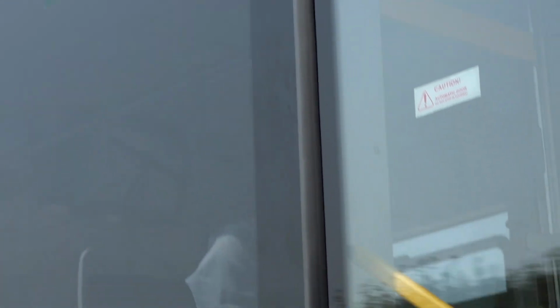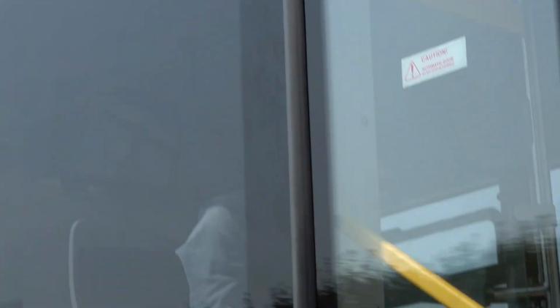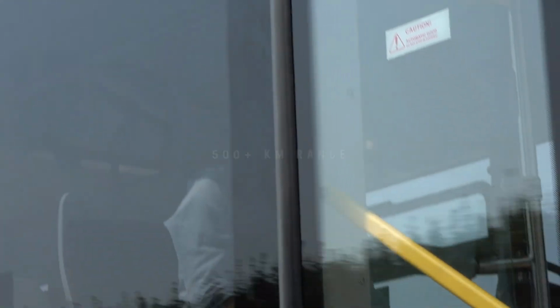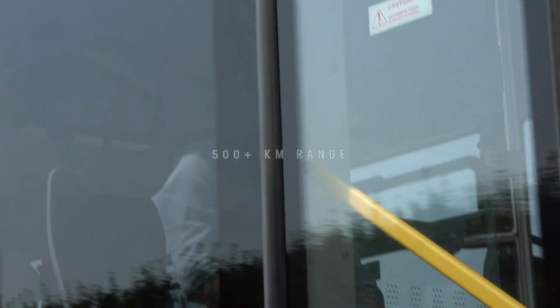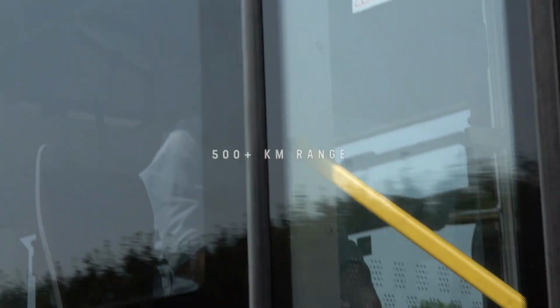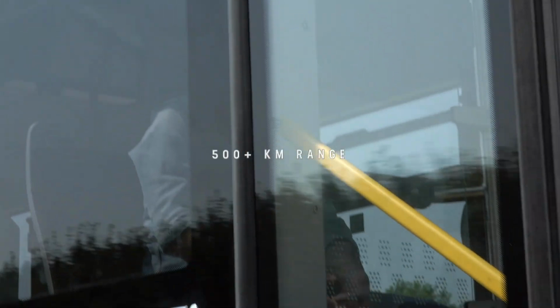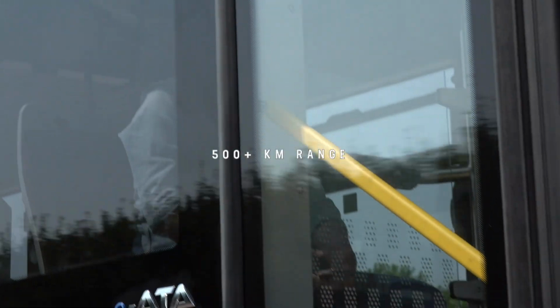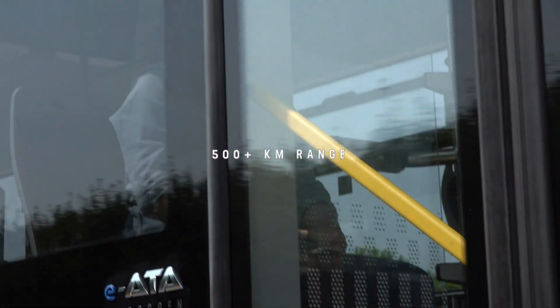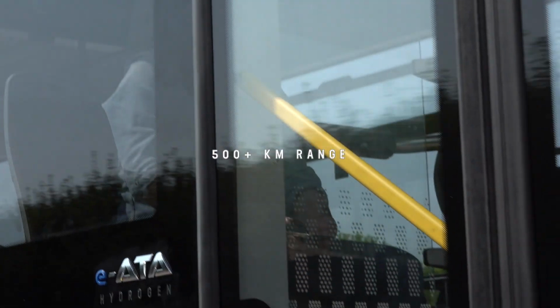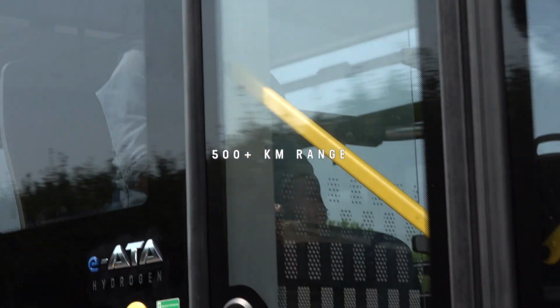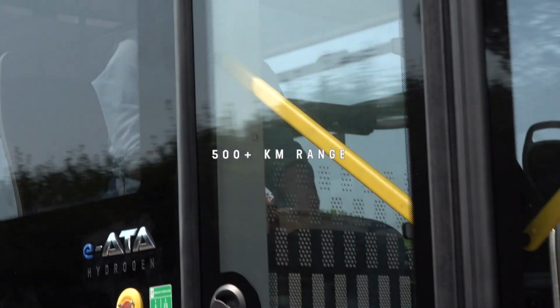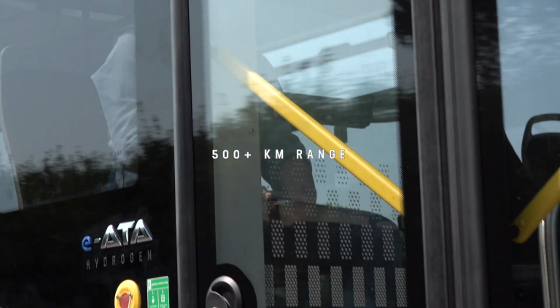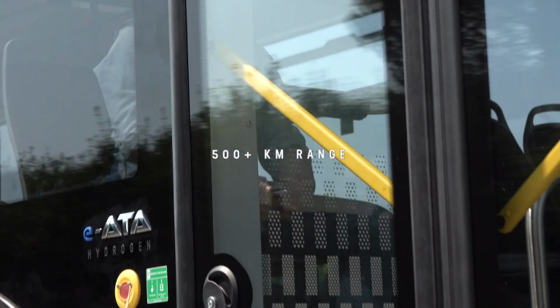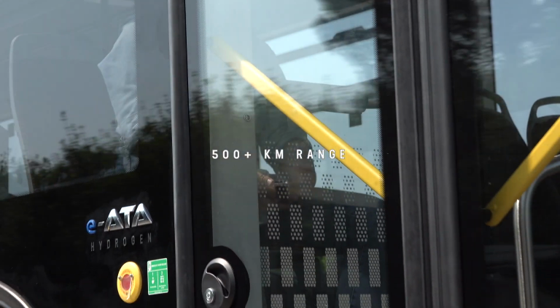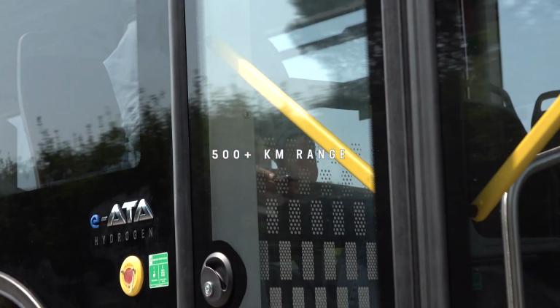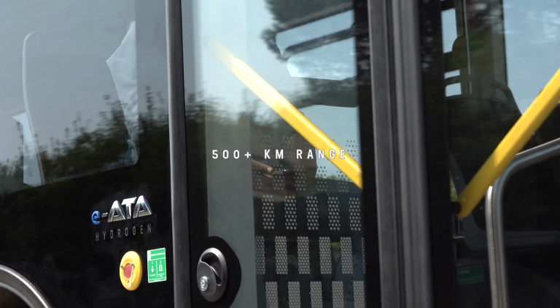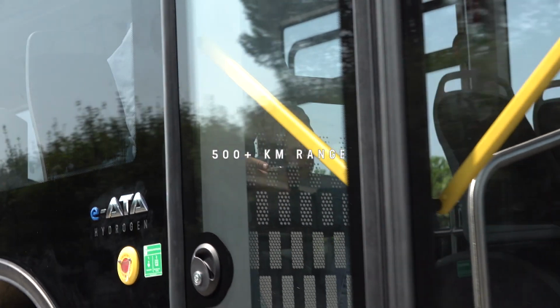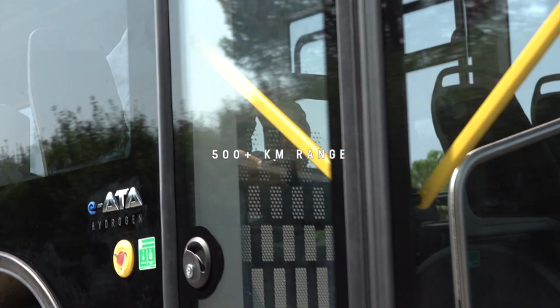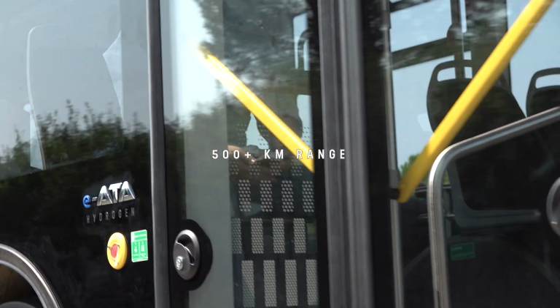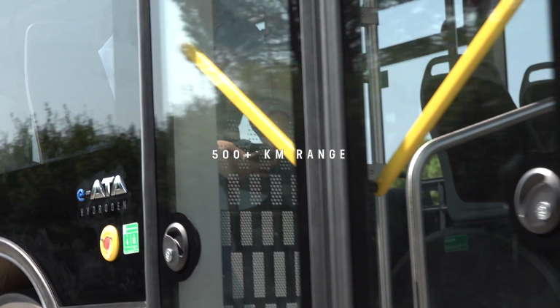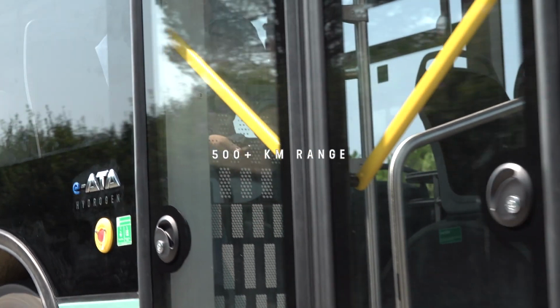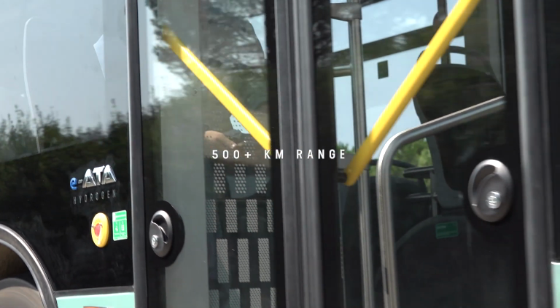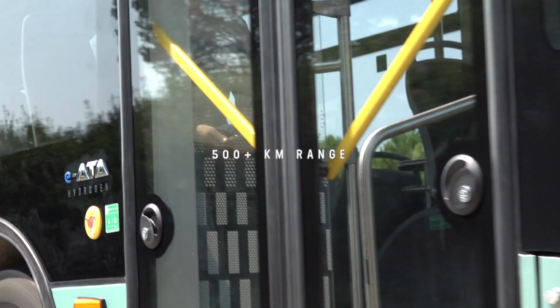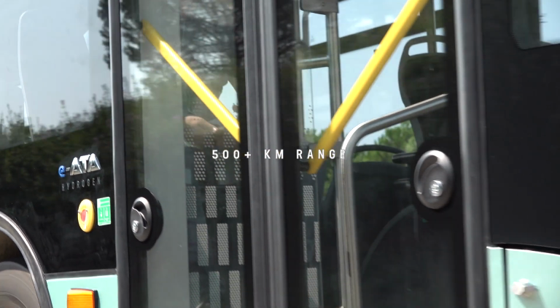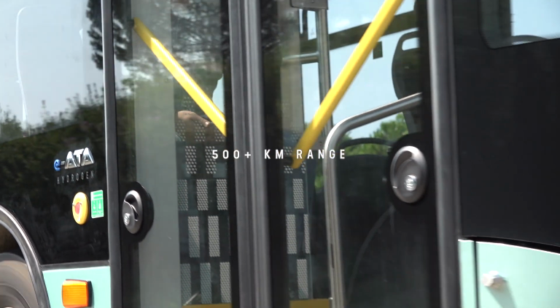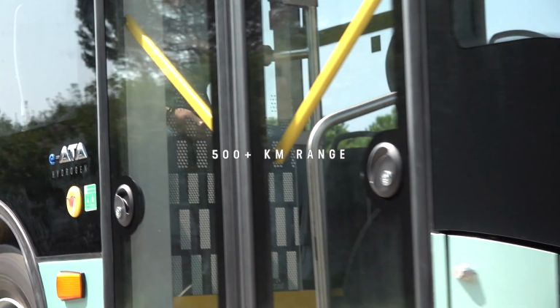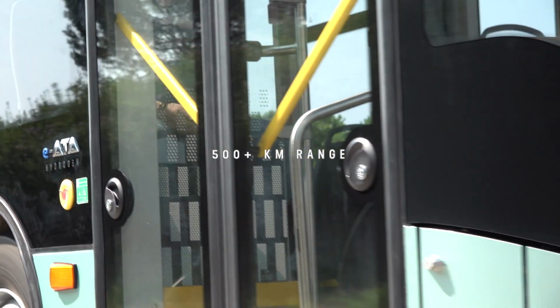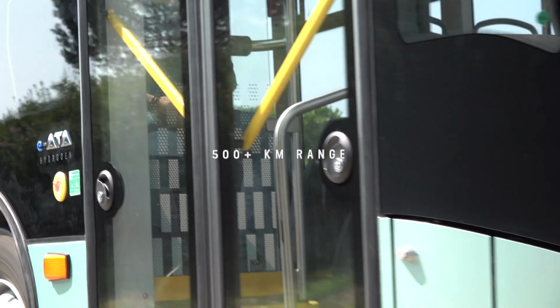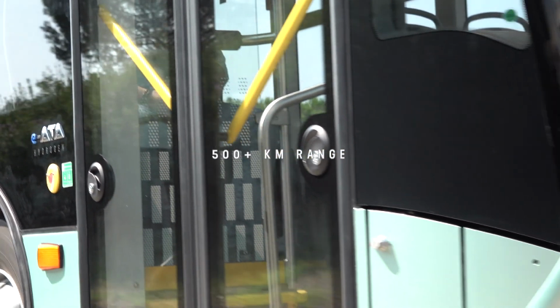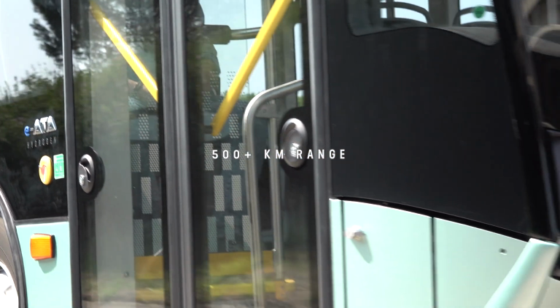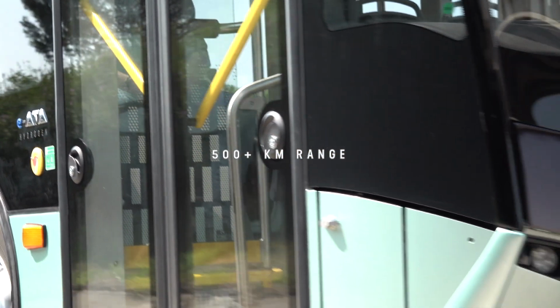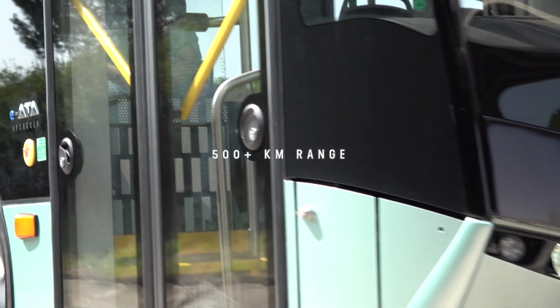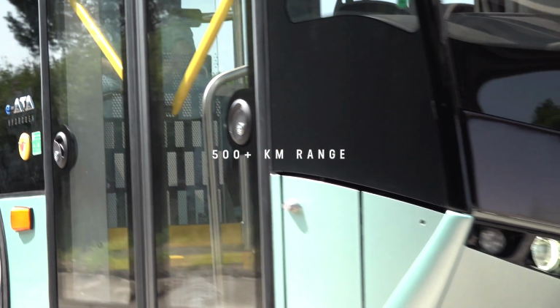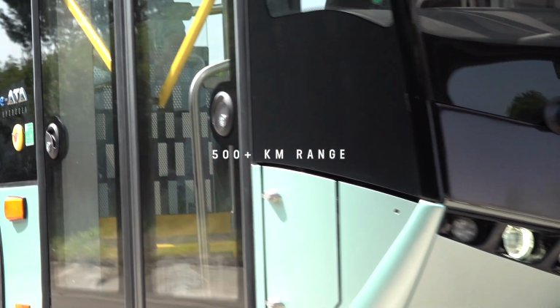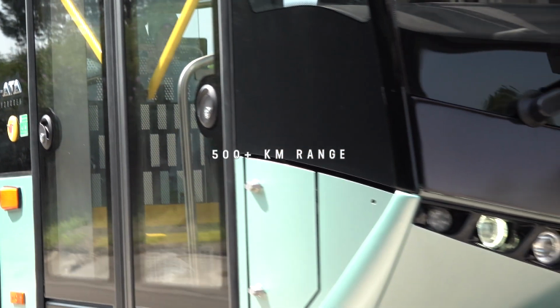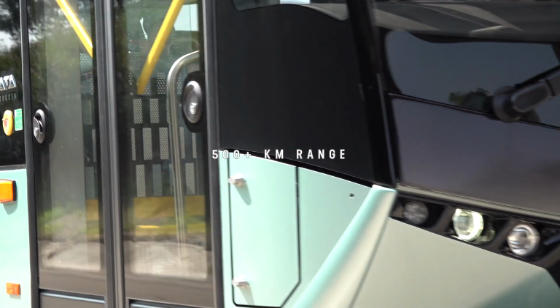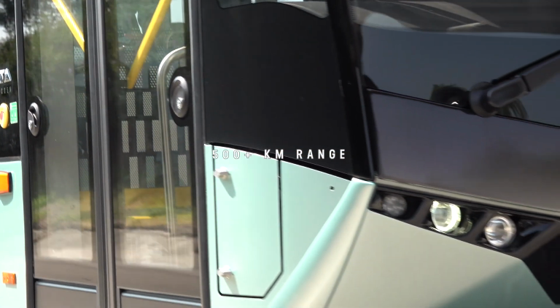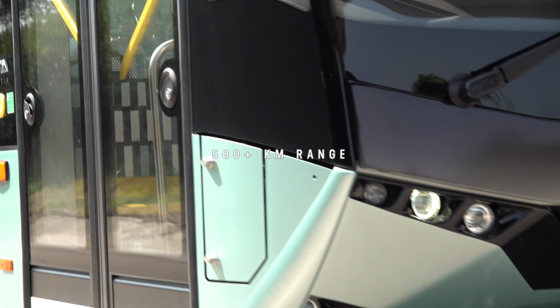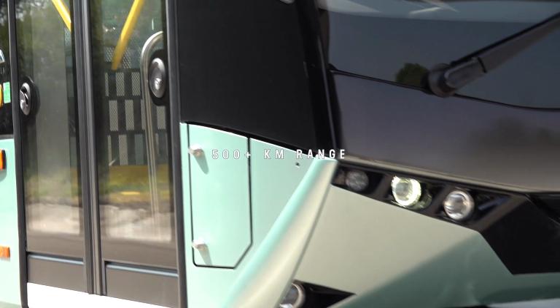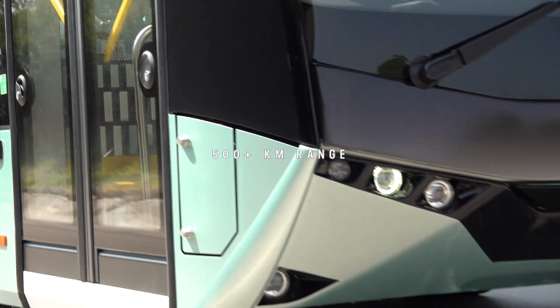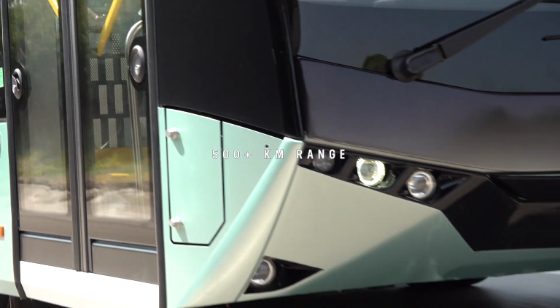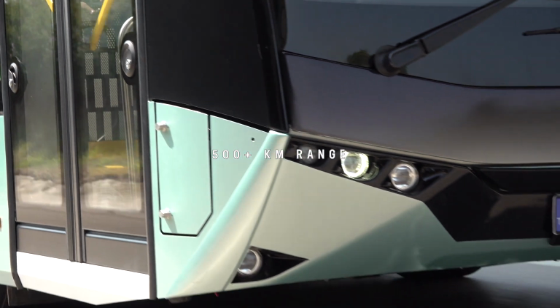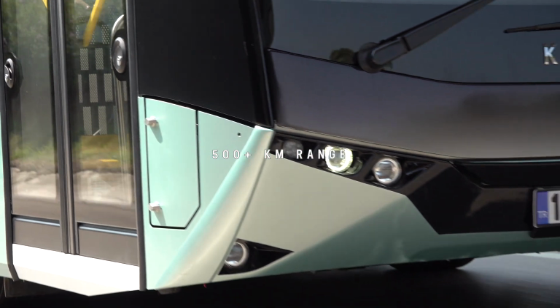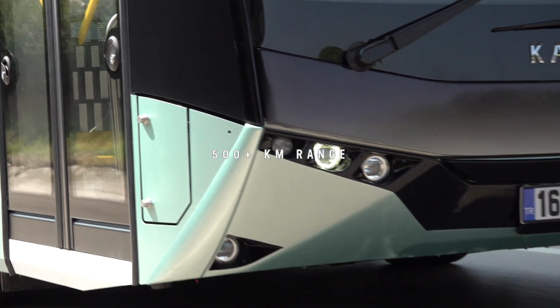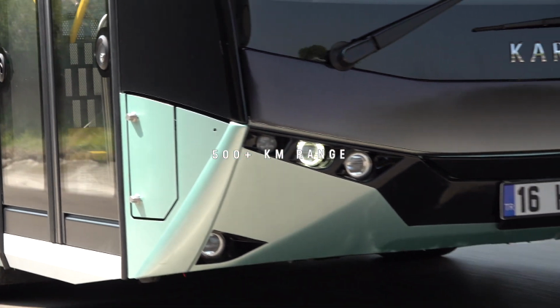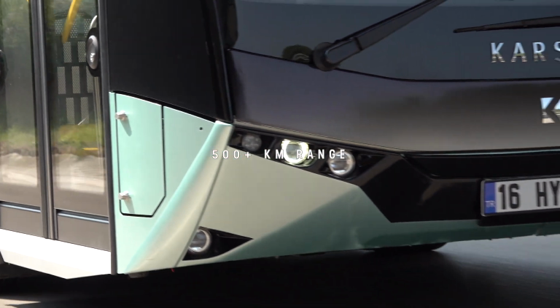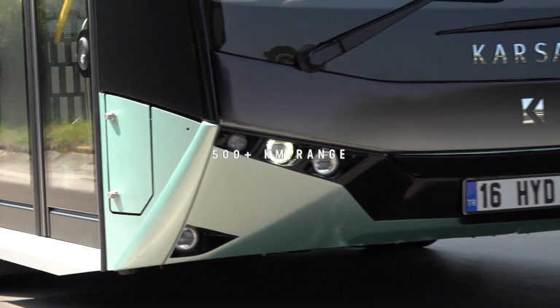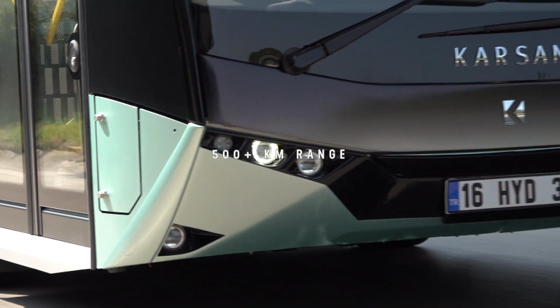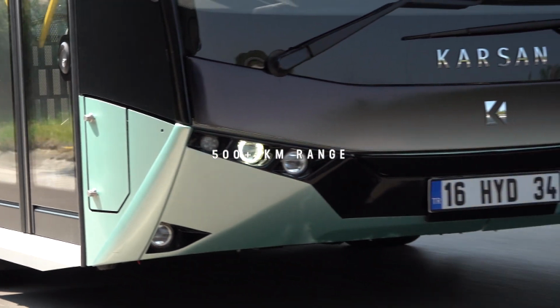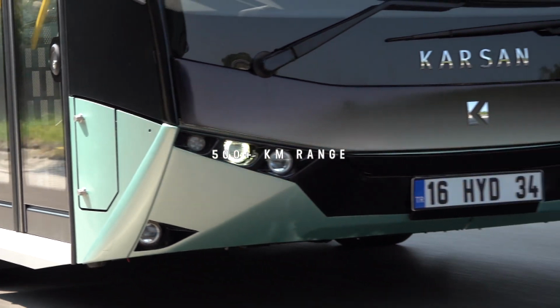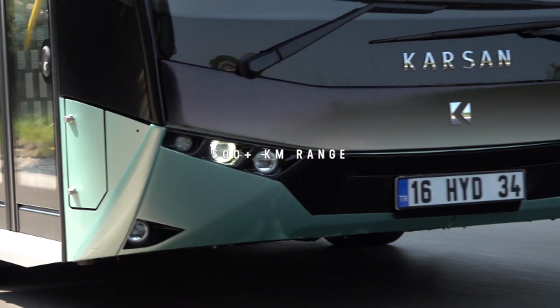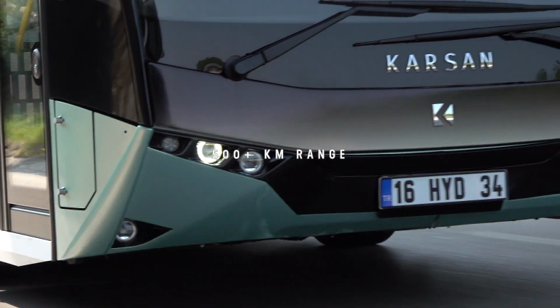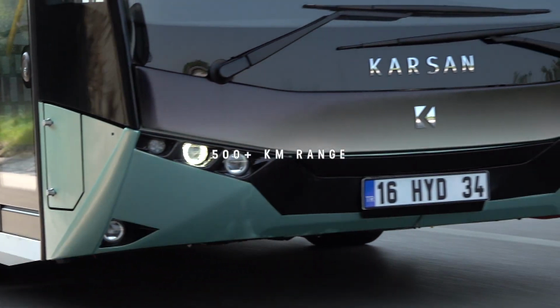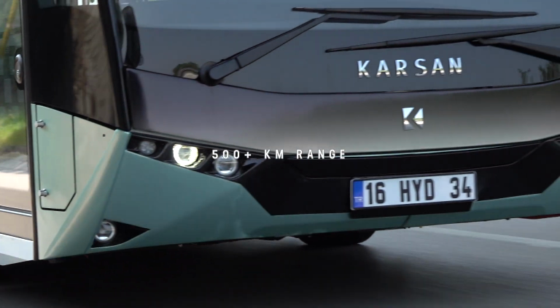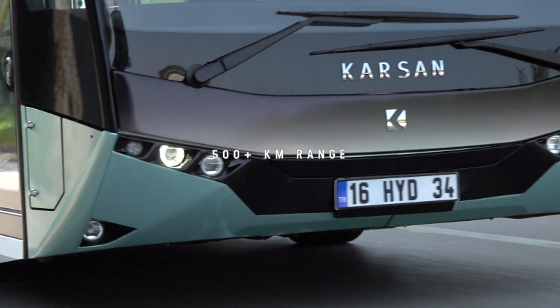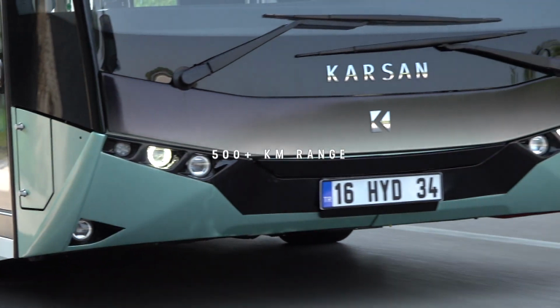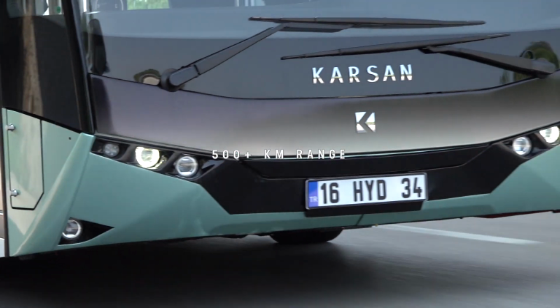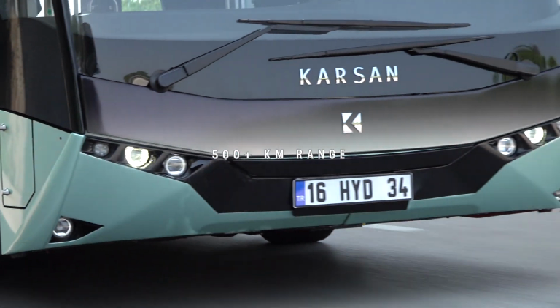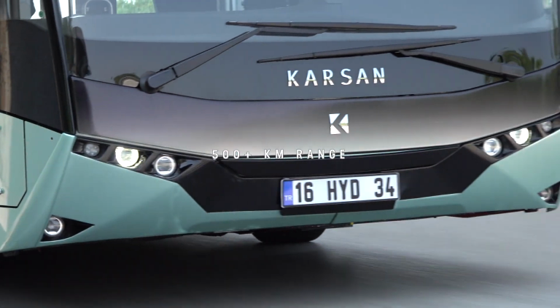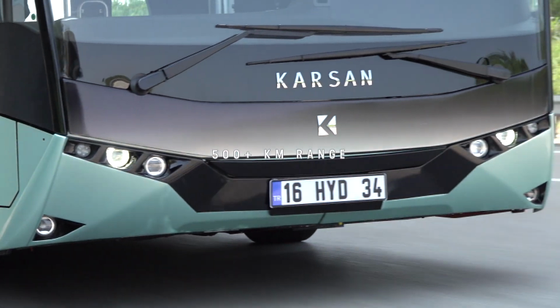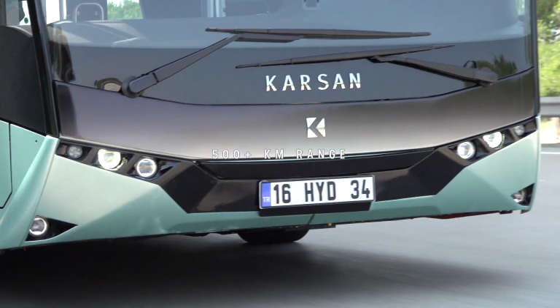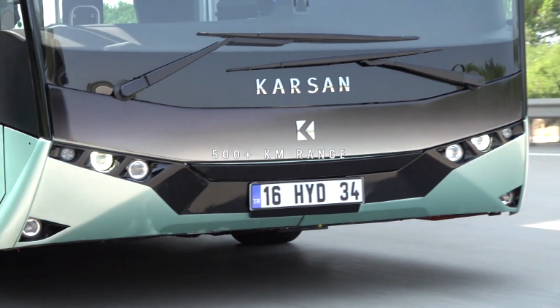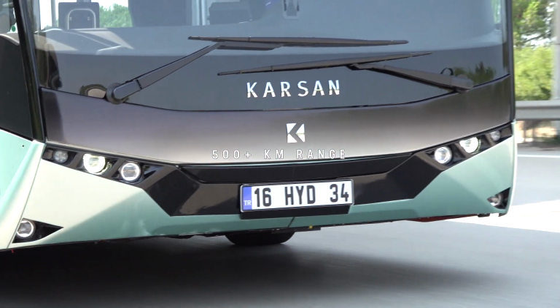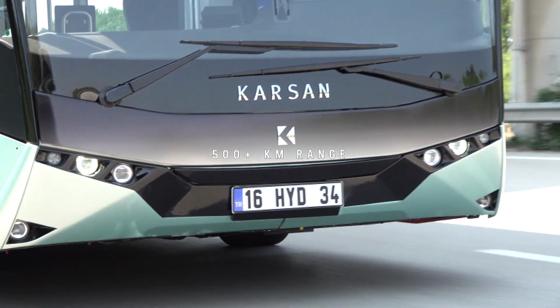Thanks to its high efficiency, IATA Hydrogen has more than 500 km range under realistic conditions.